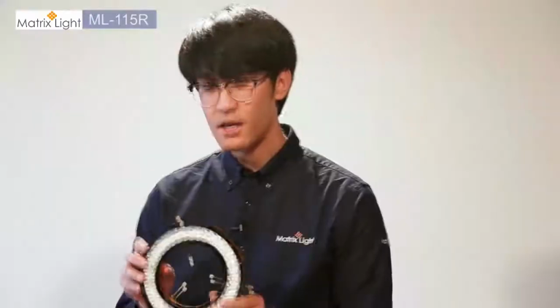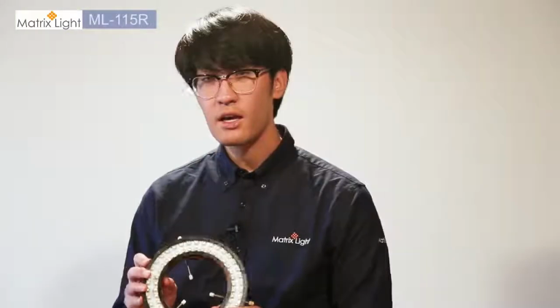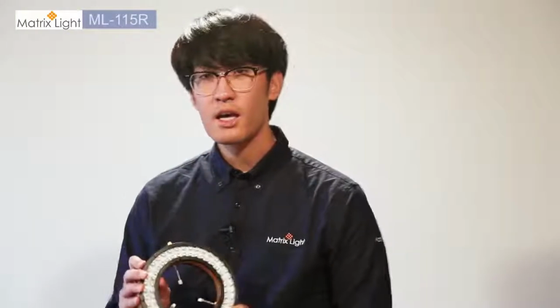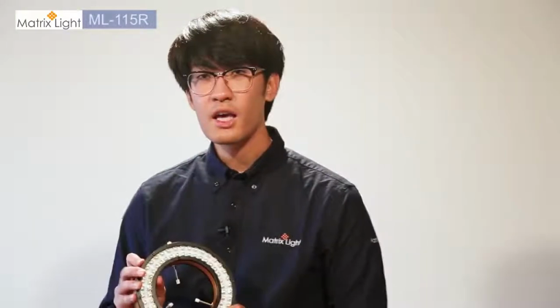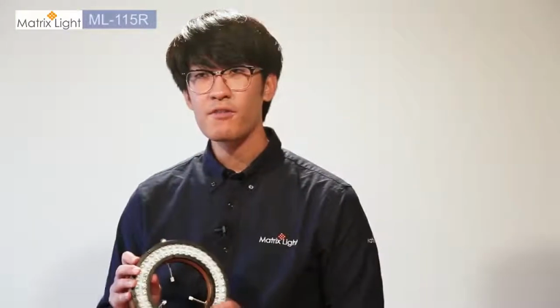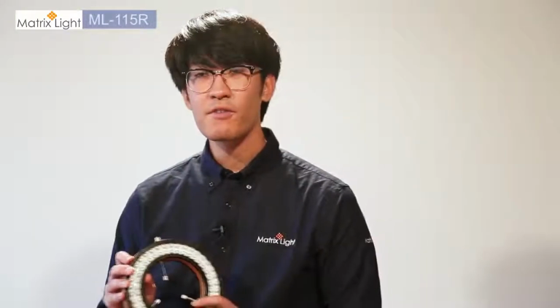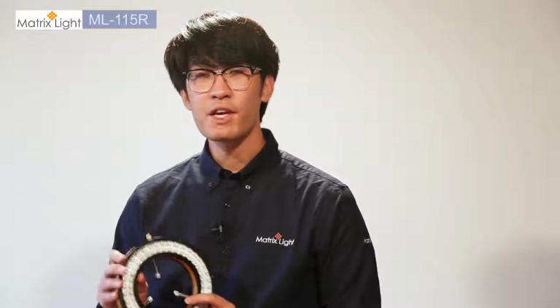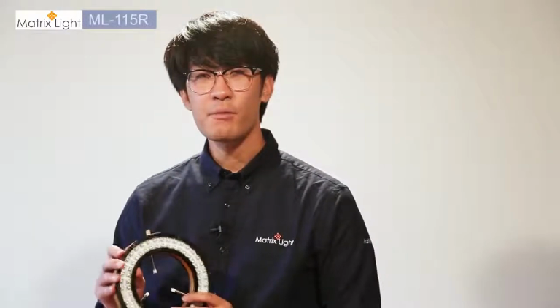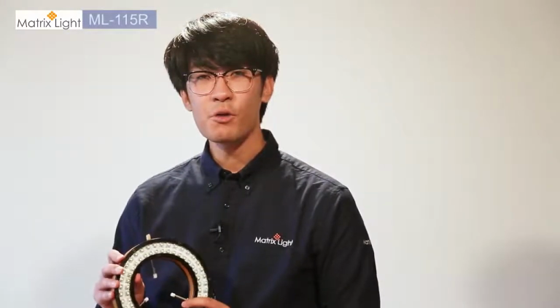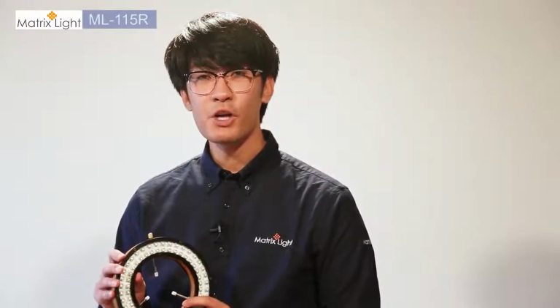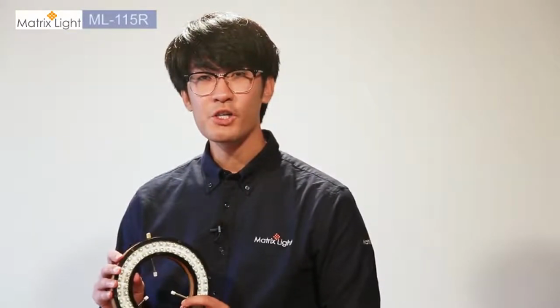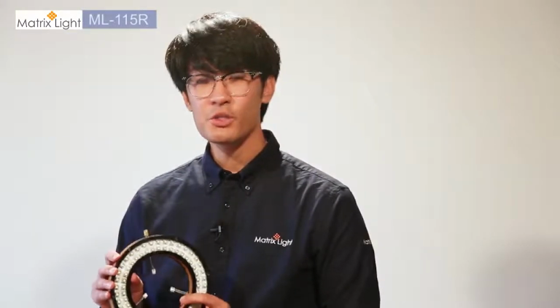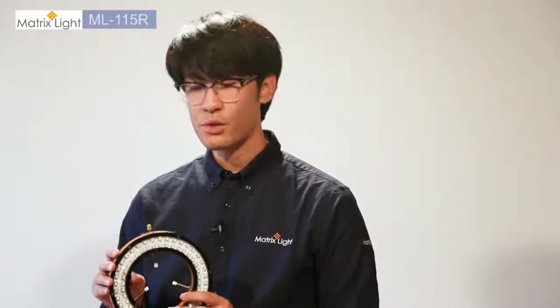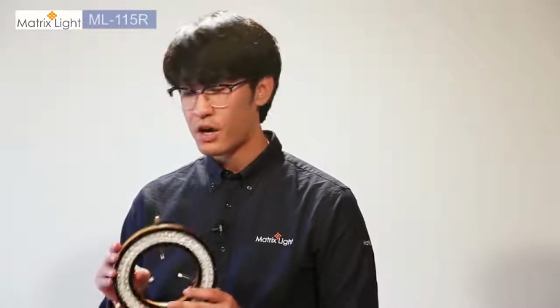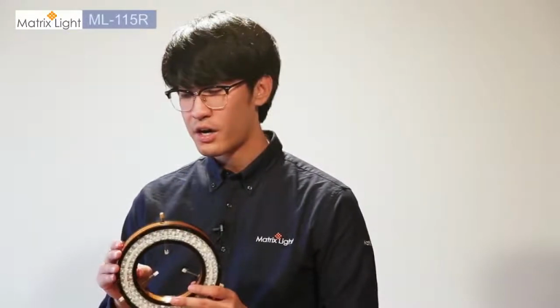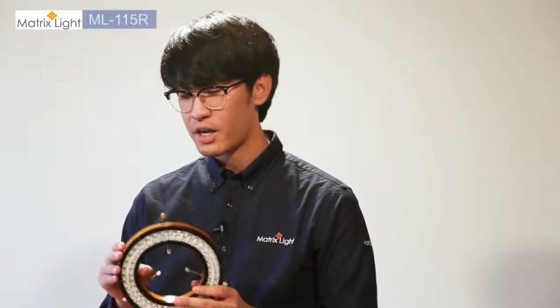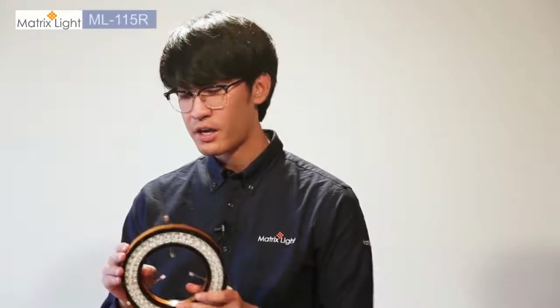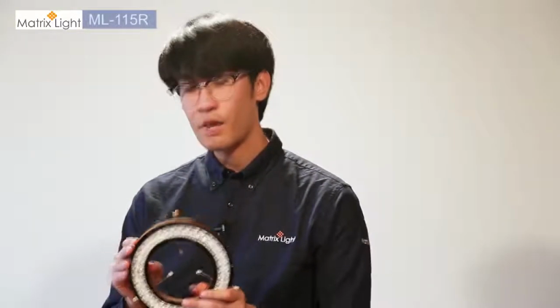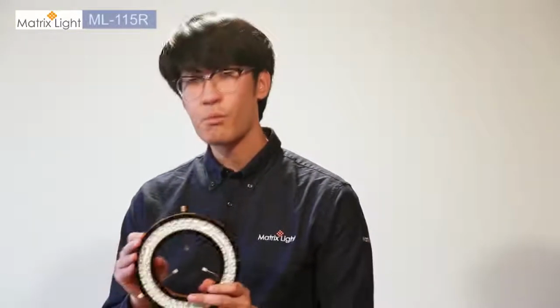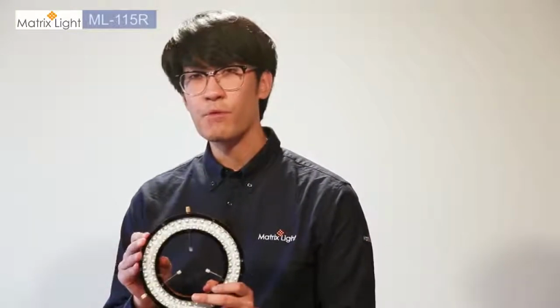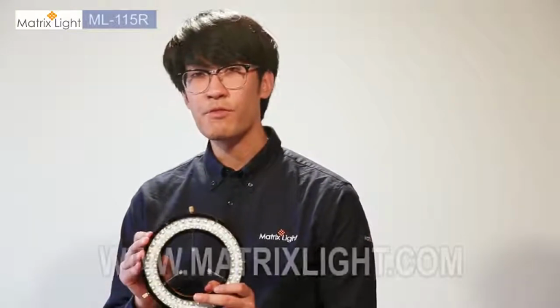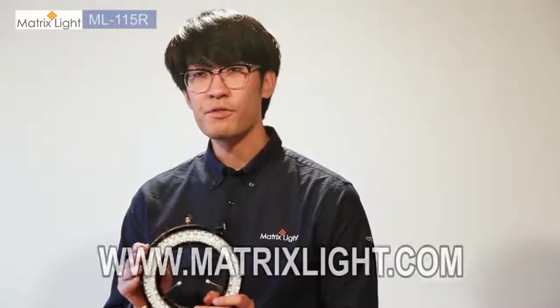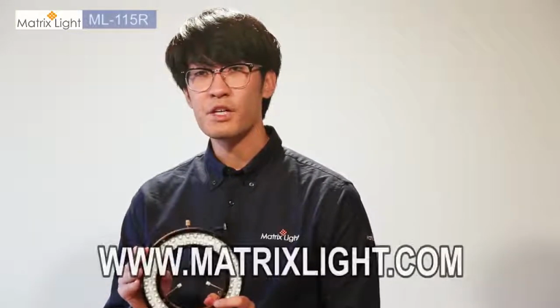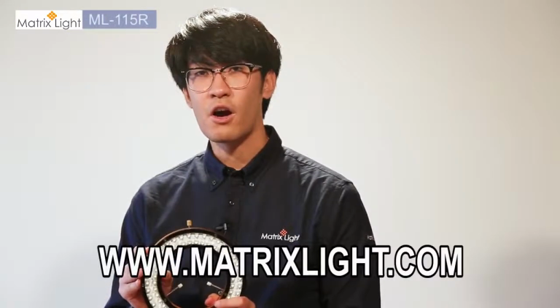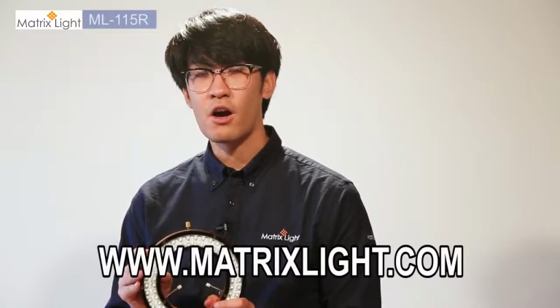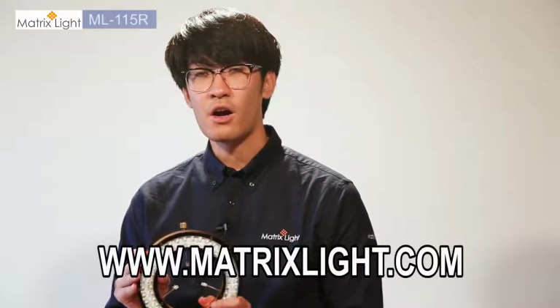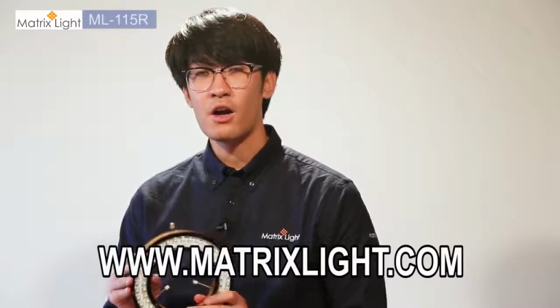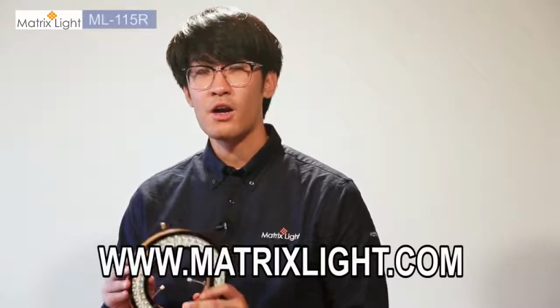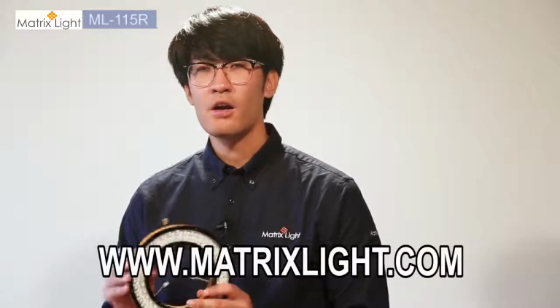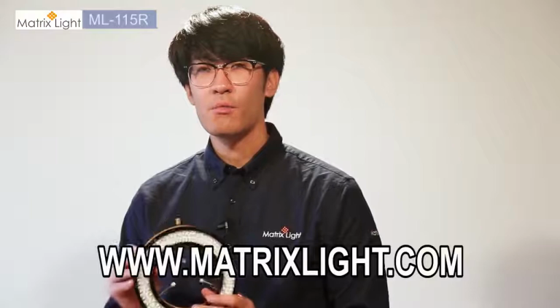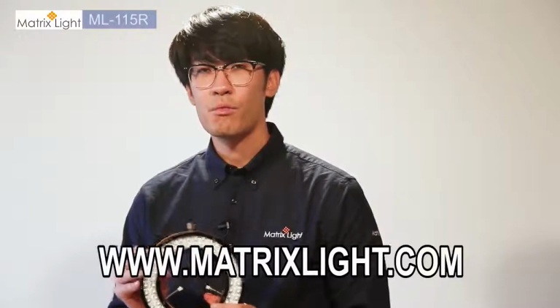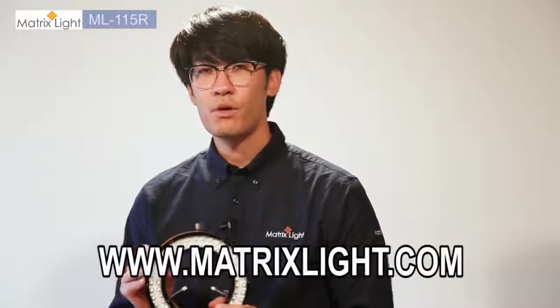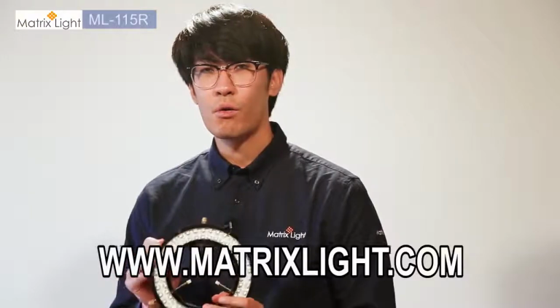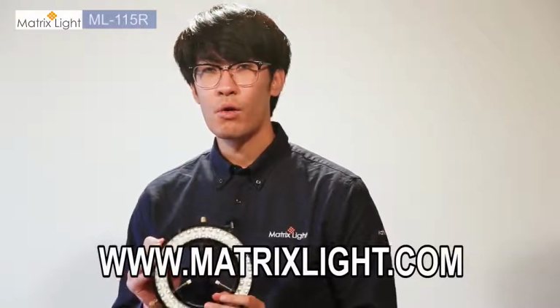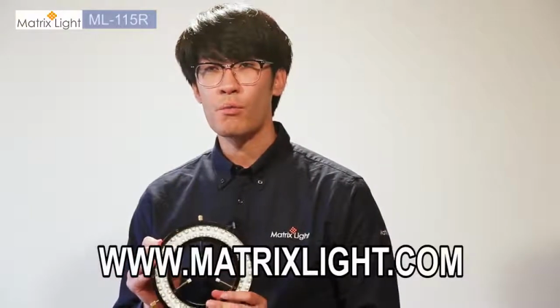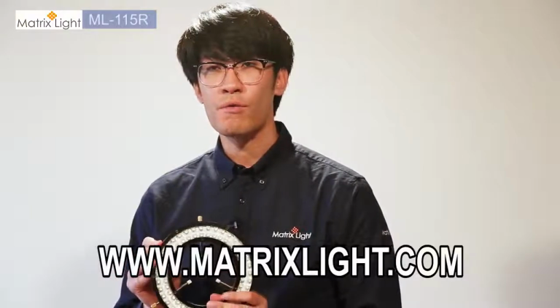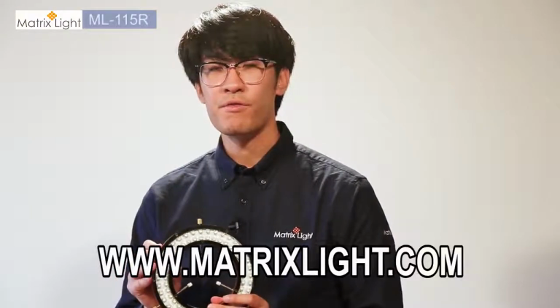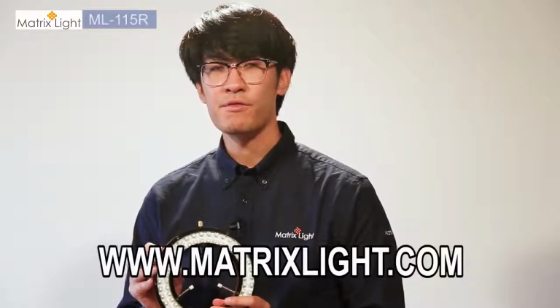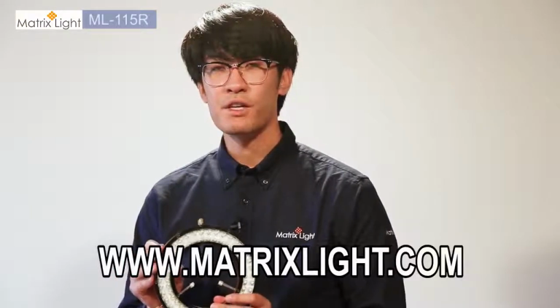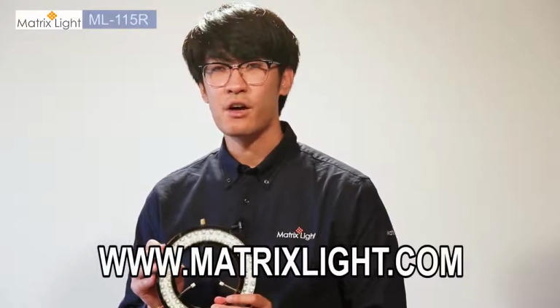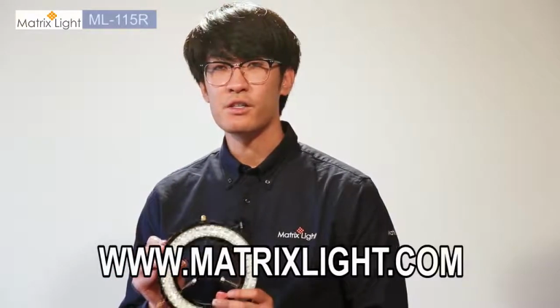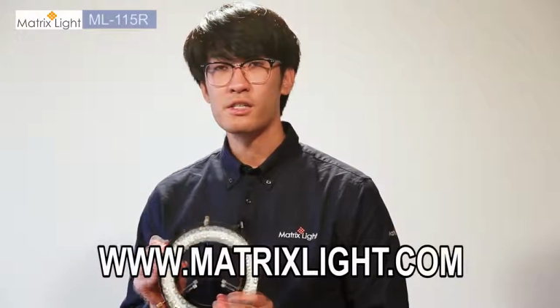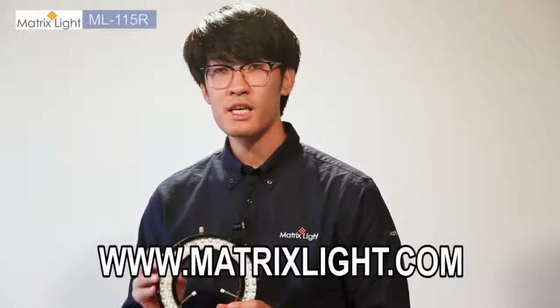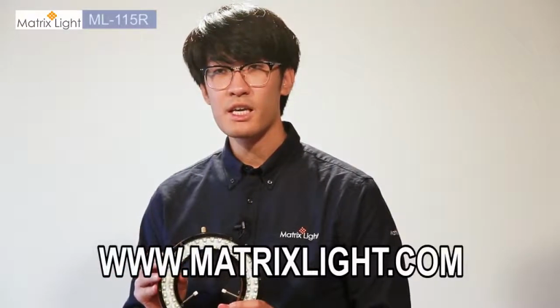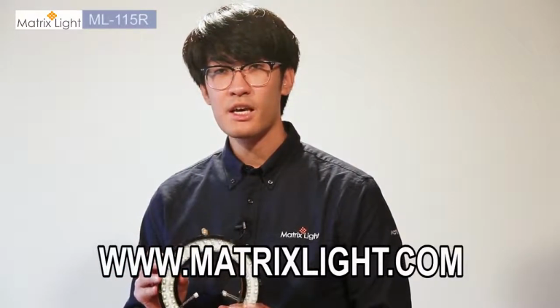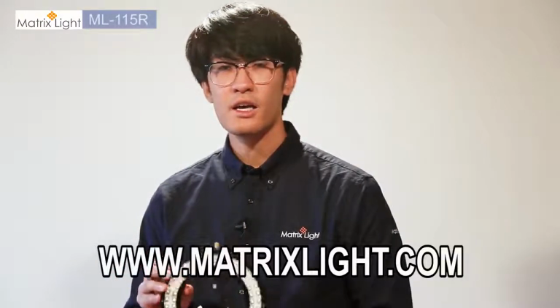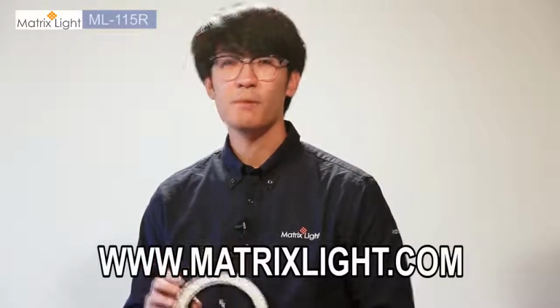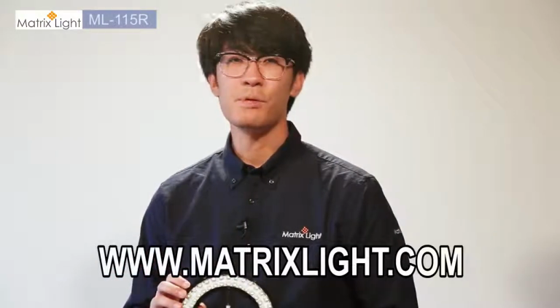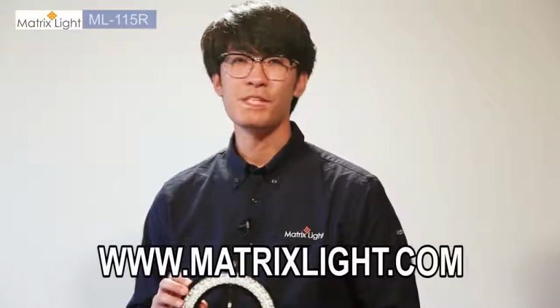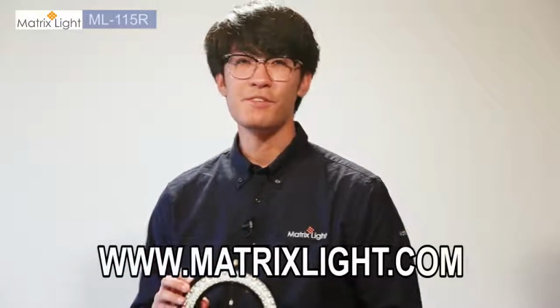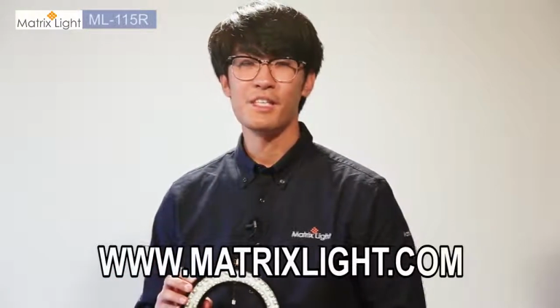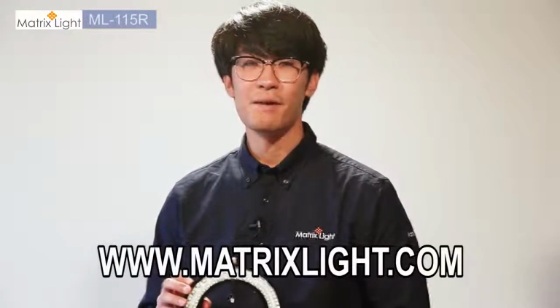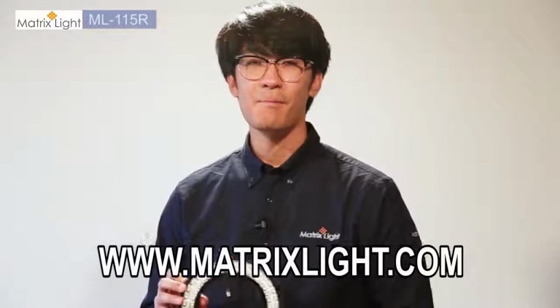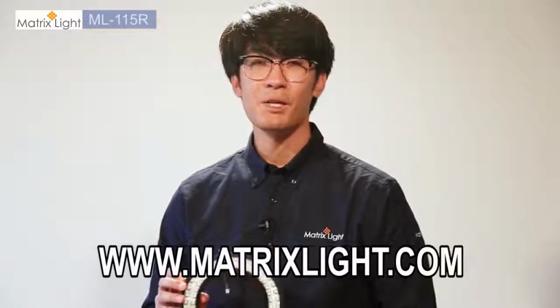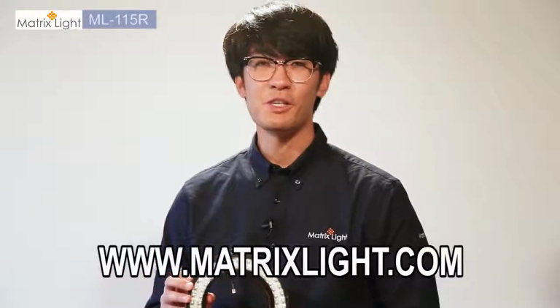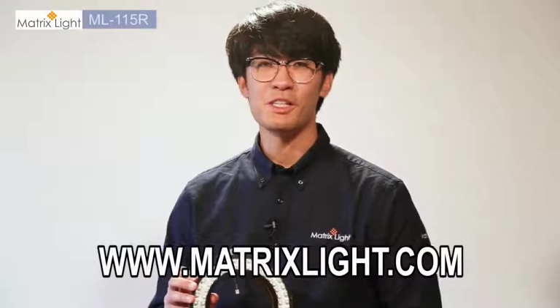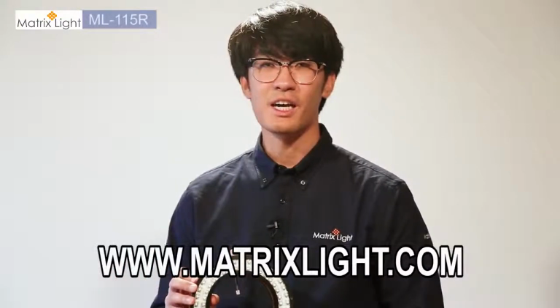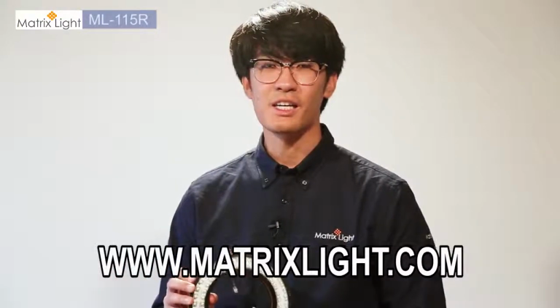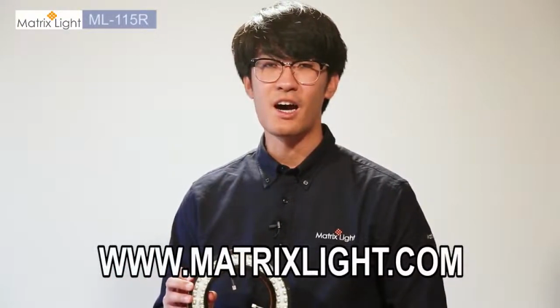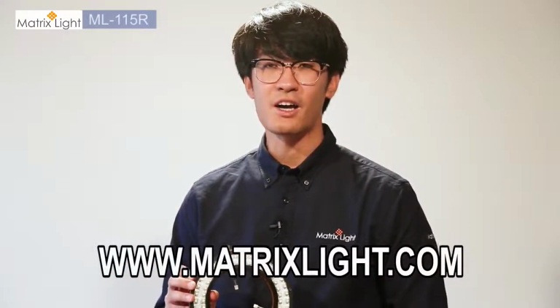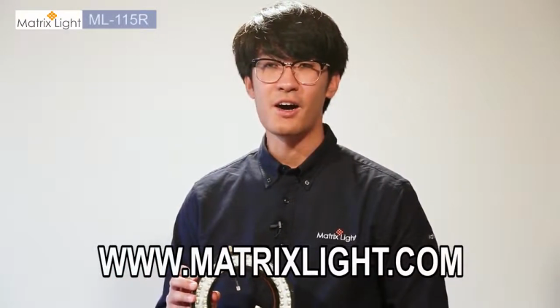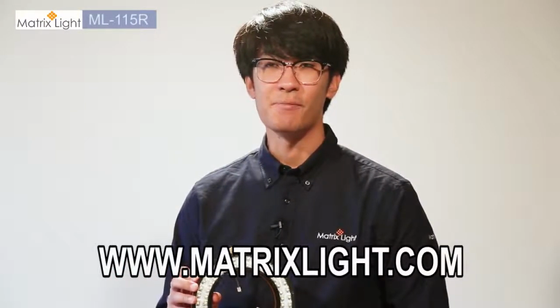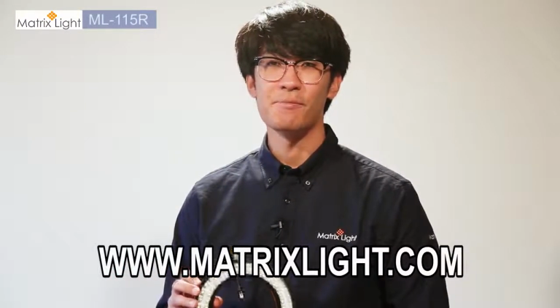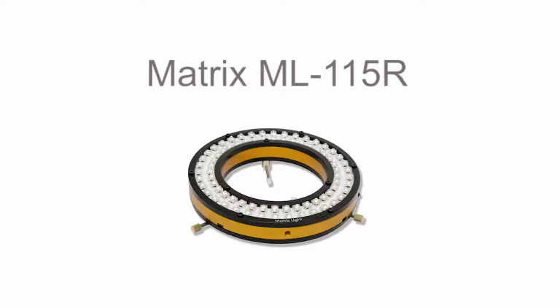If you have any more questions regarding the 115R or 115RC, please visit matrixlight.com.